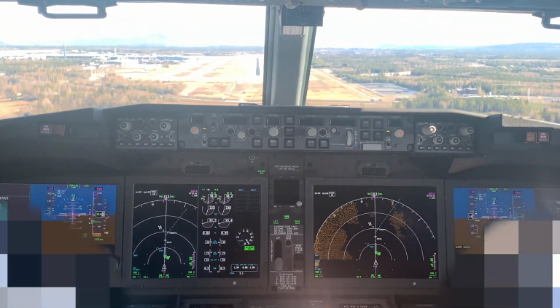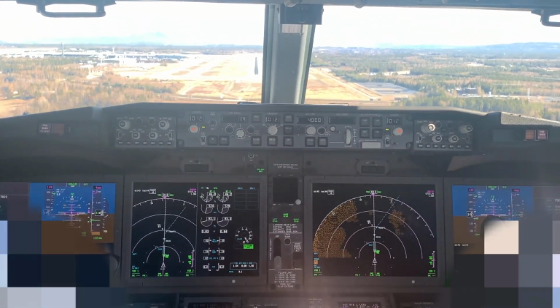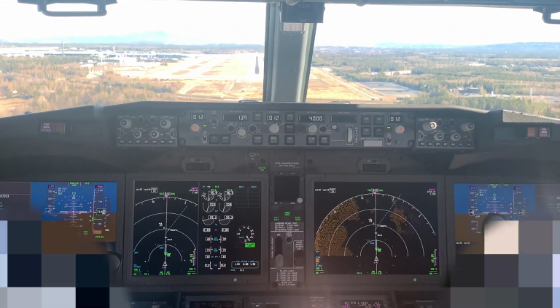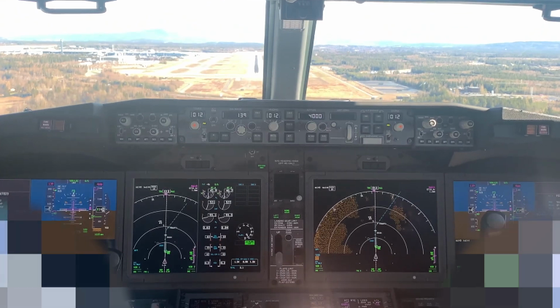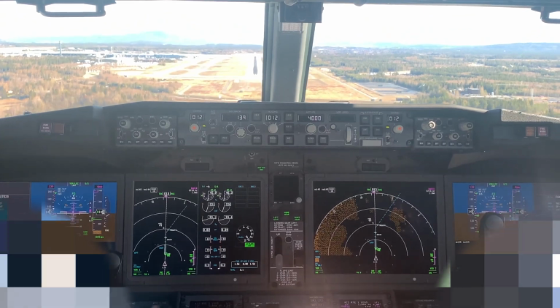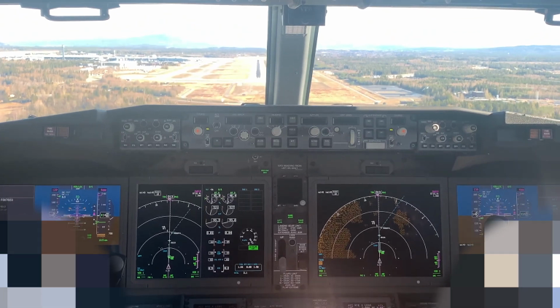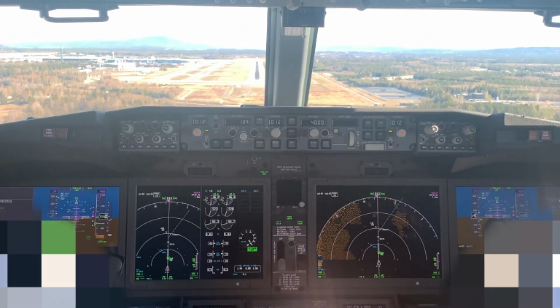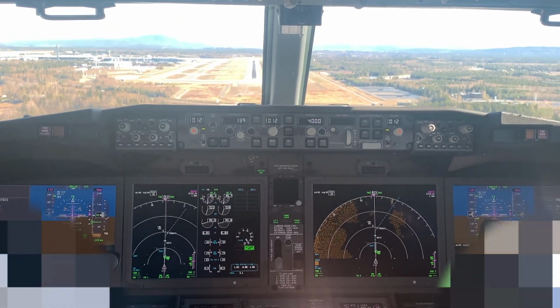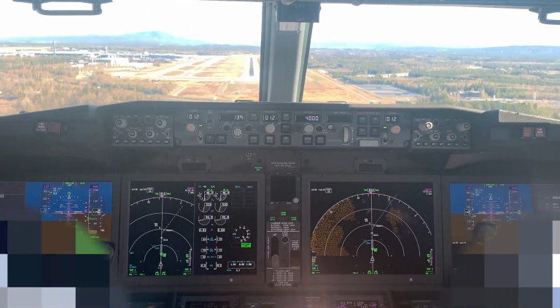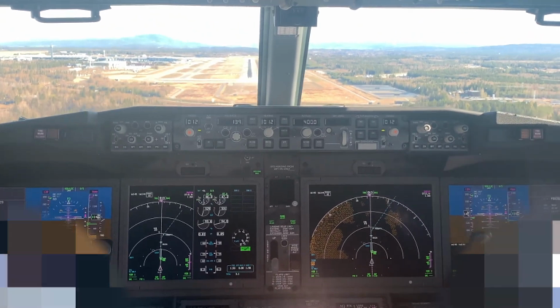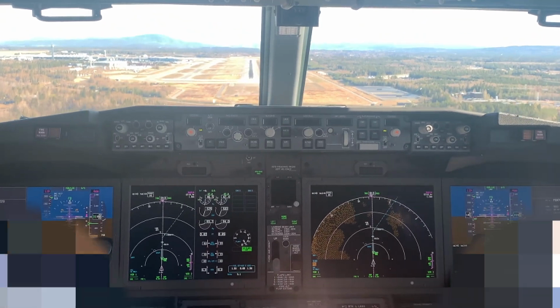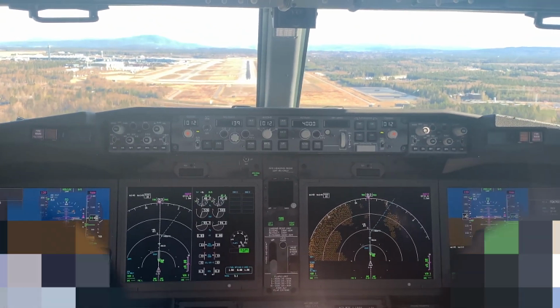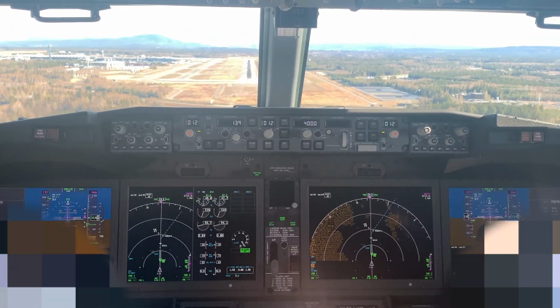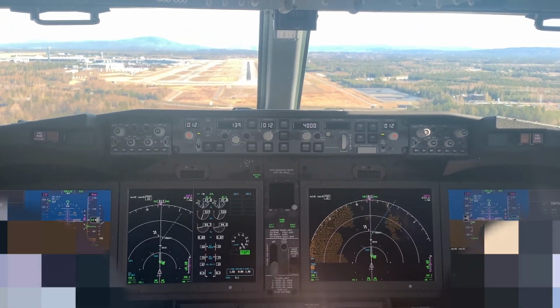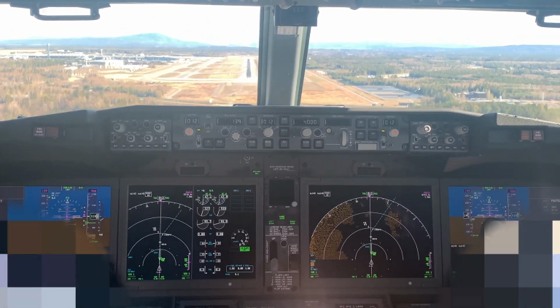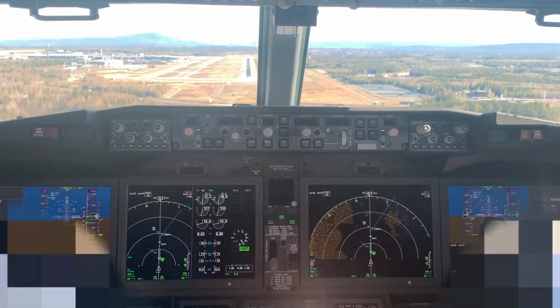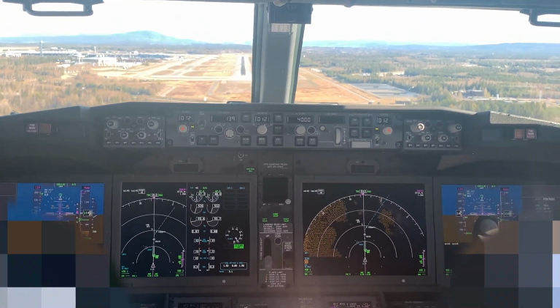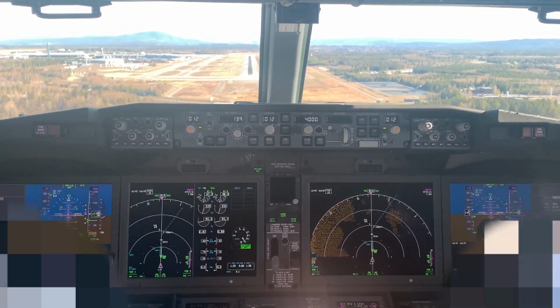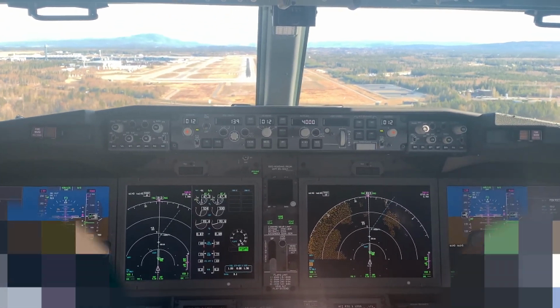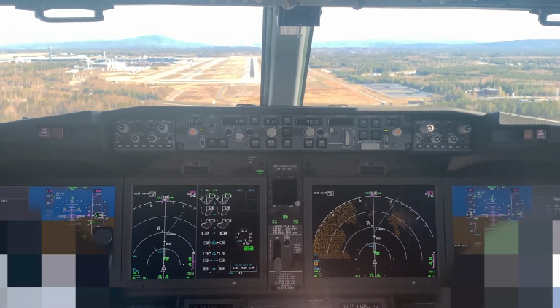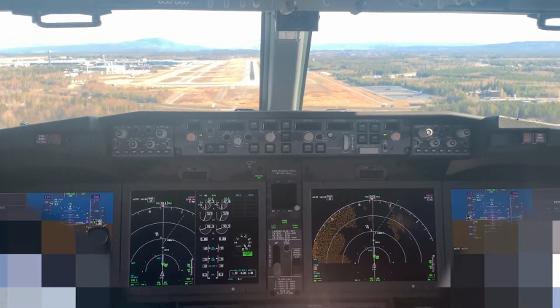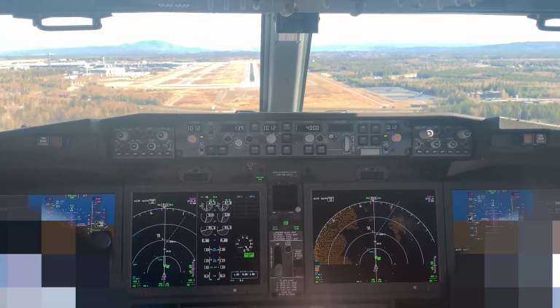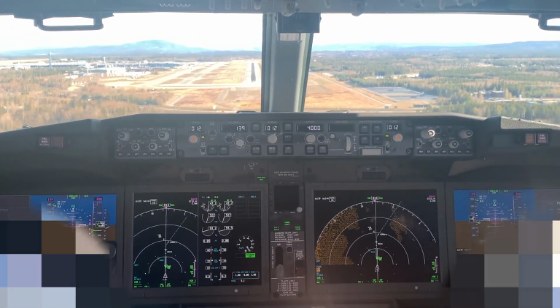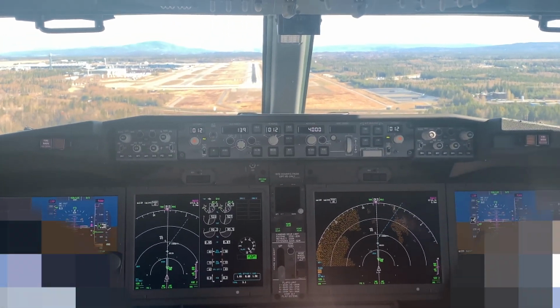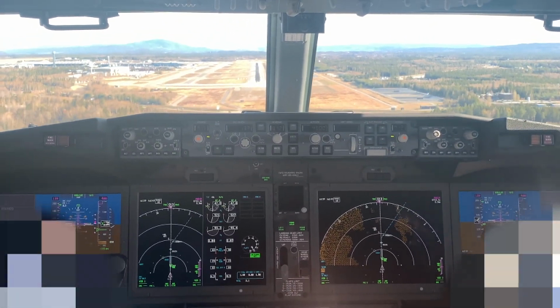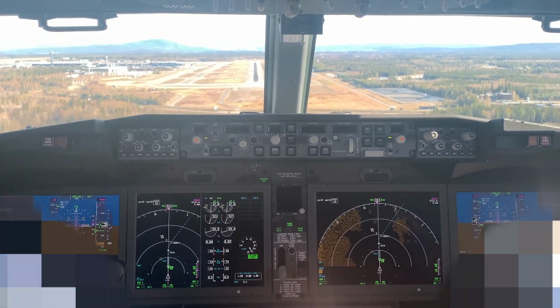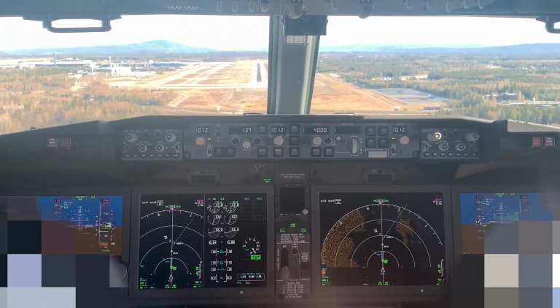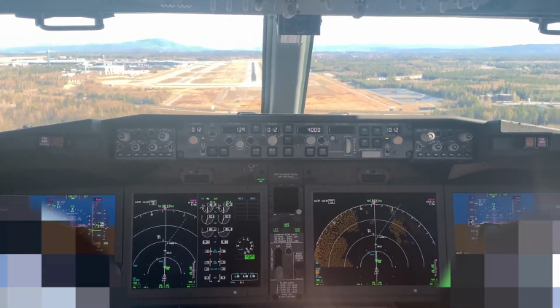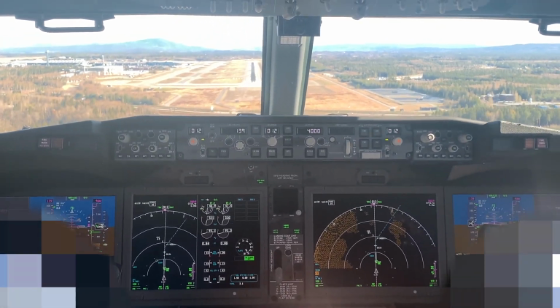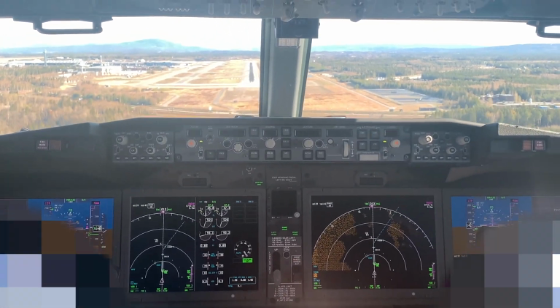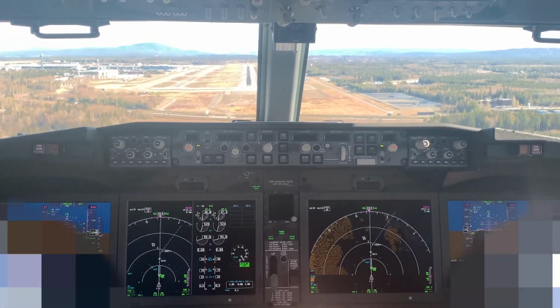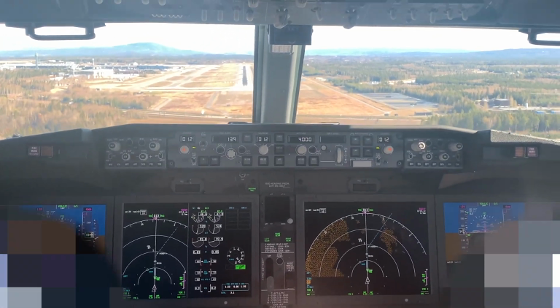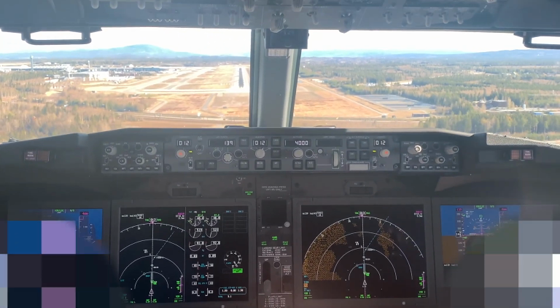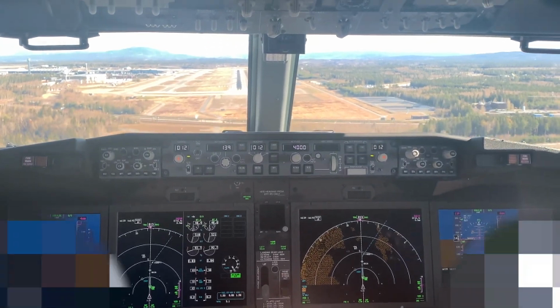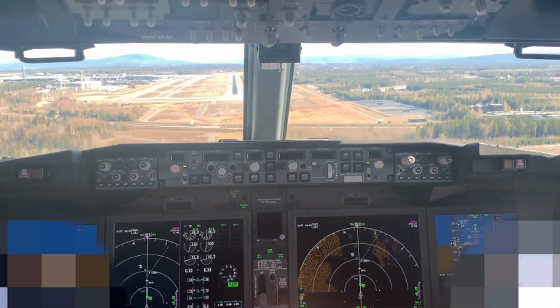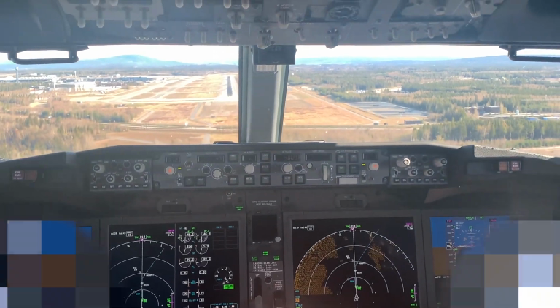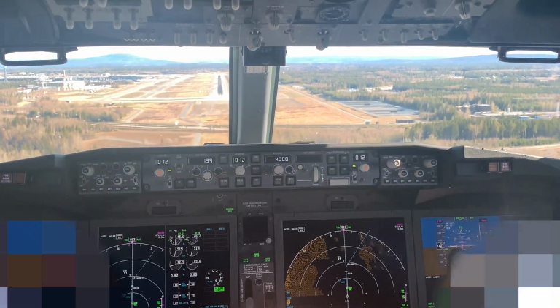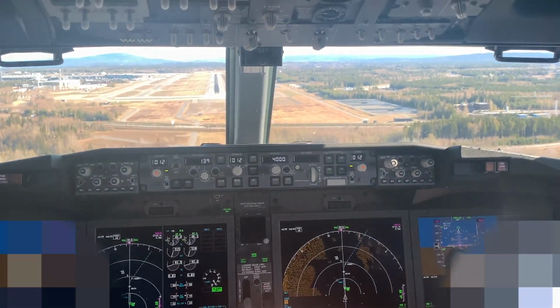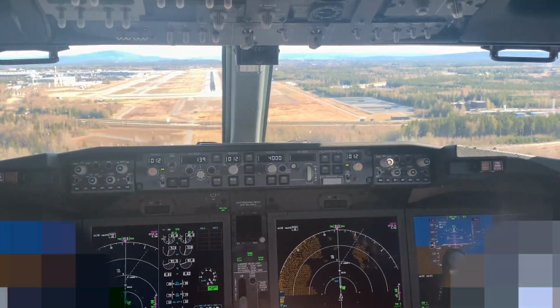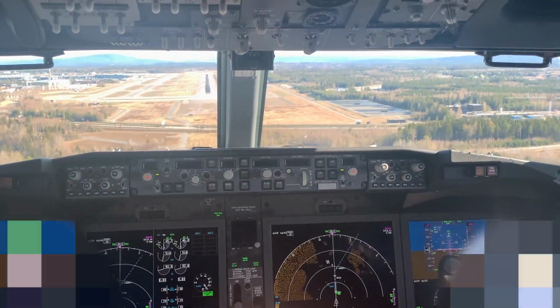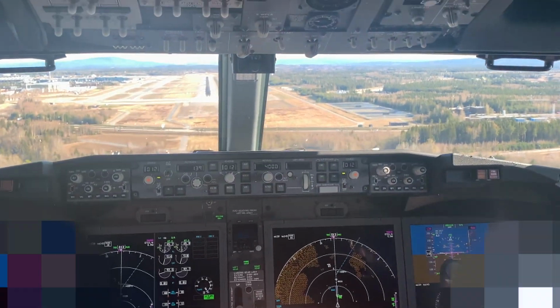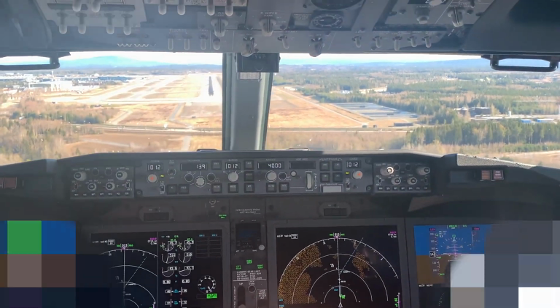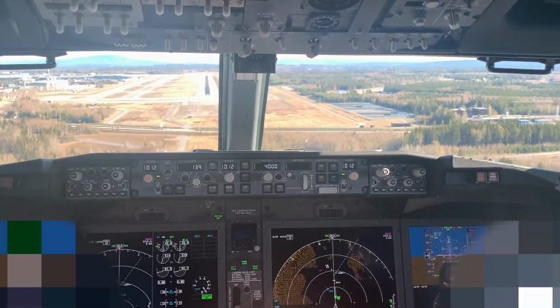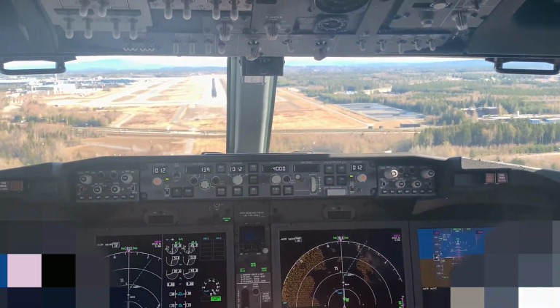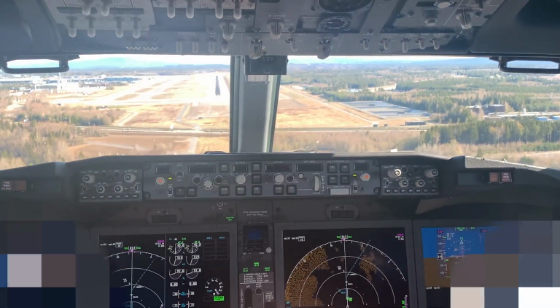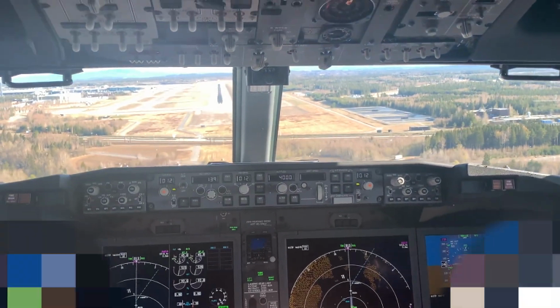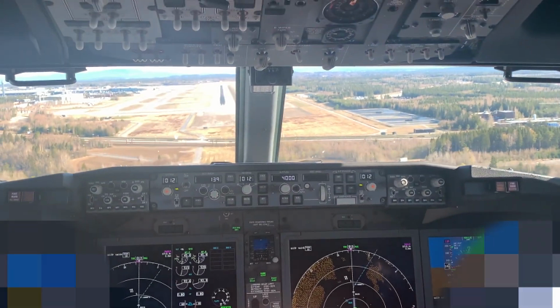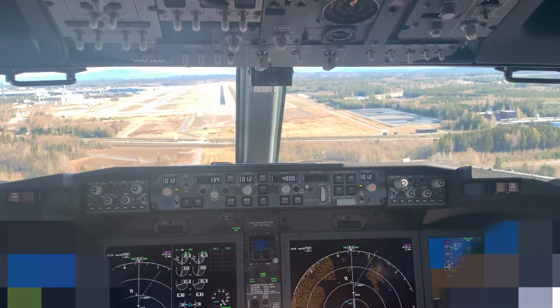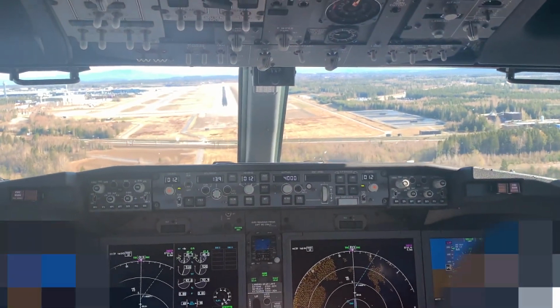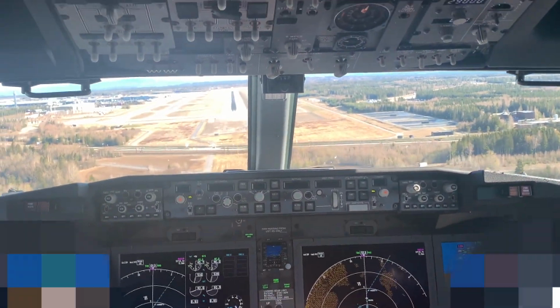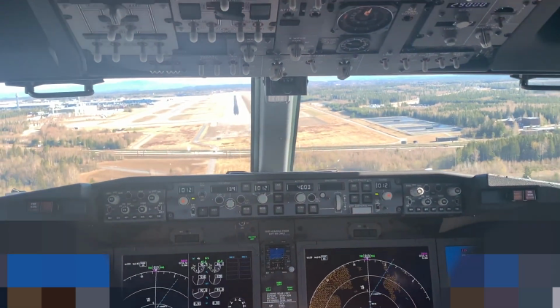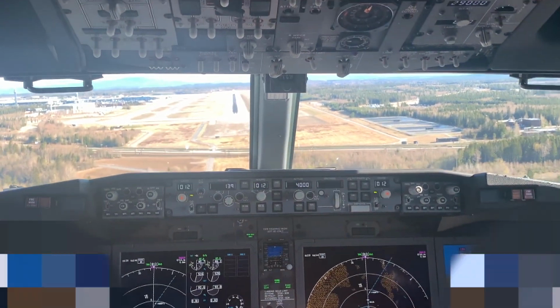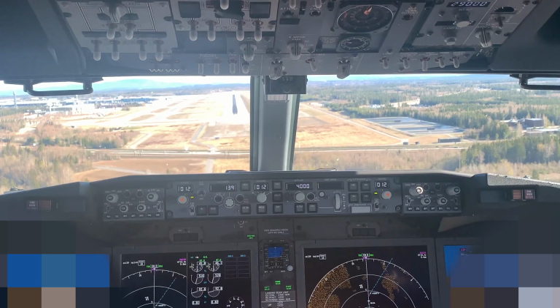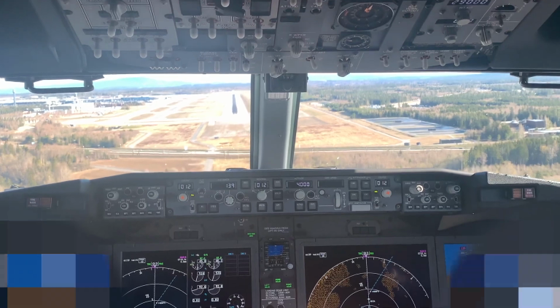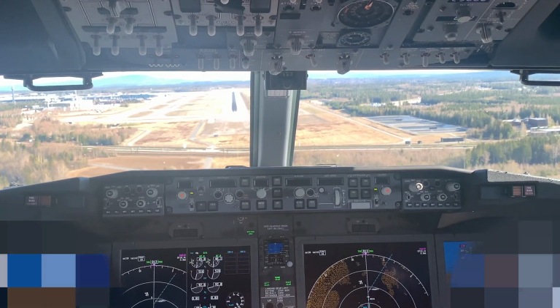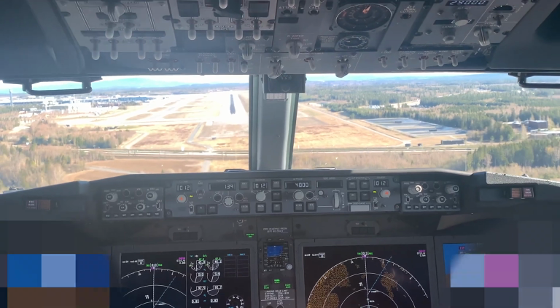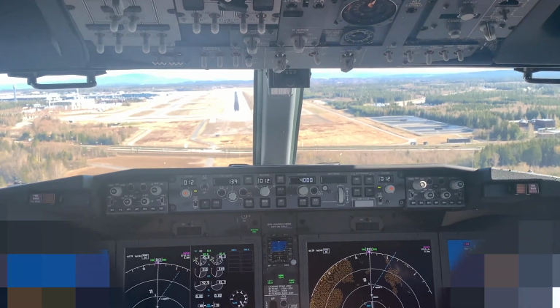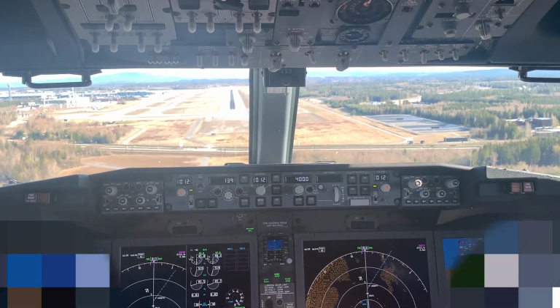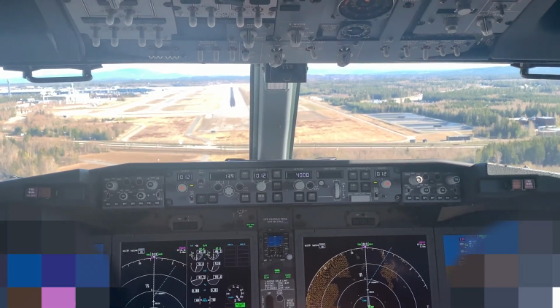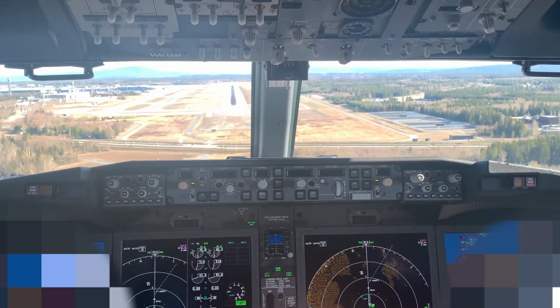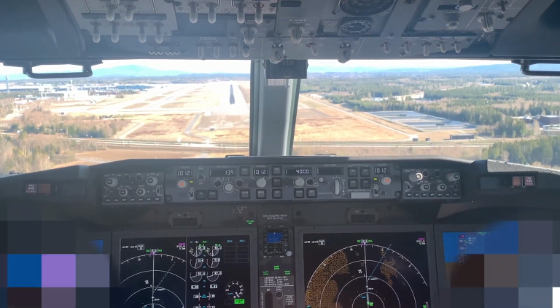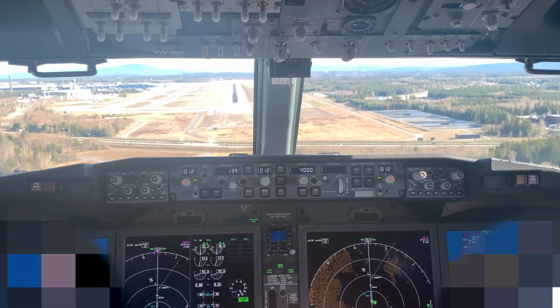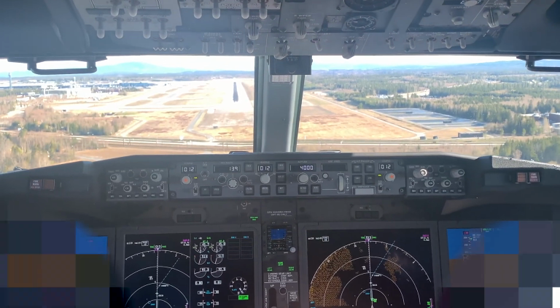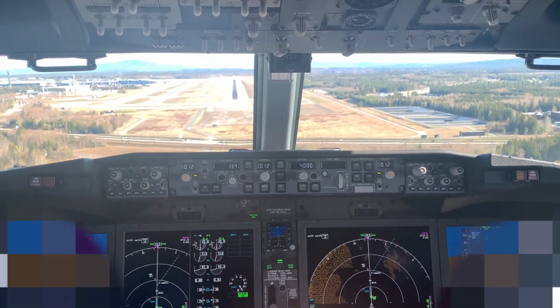So enjoy — it's a beautiful day. Approaching minimums.